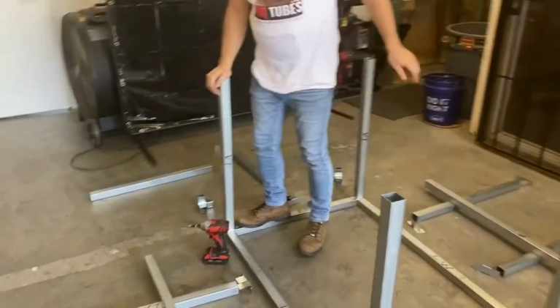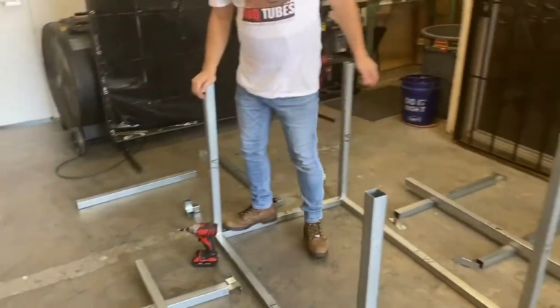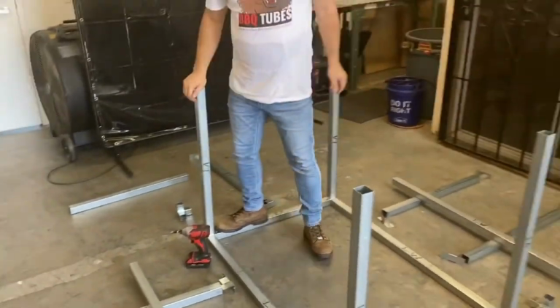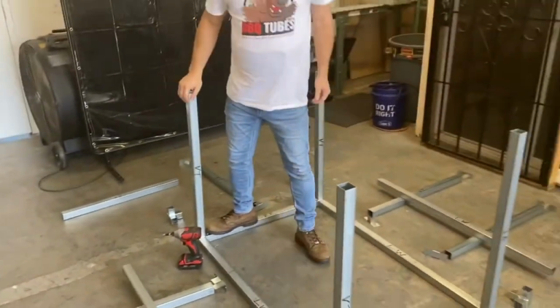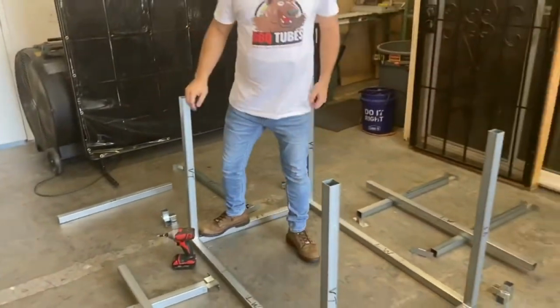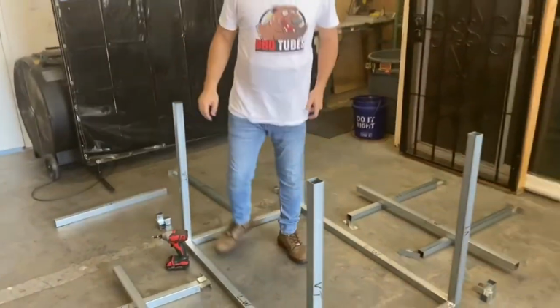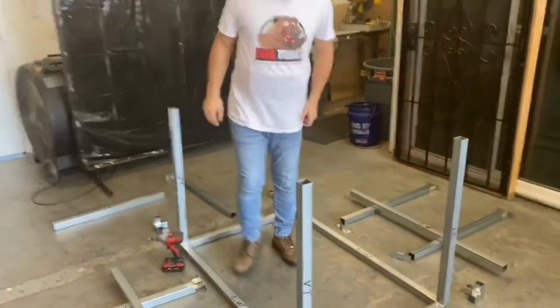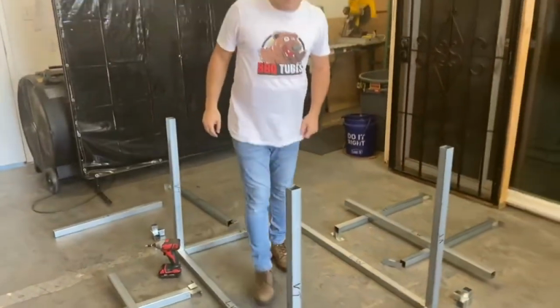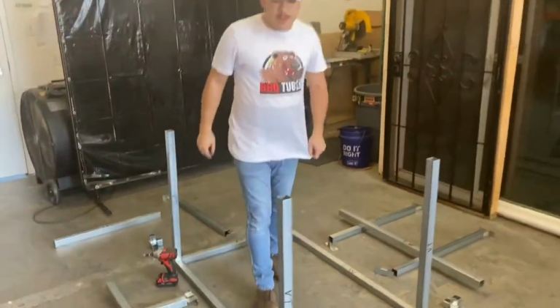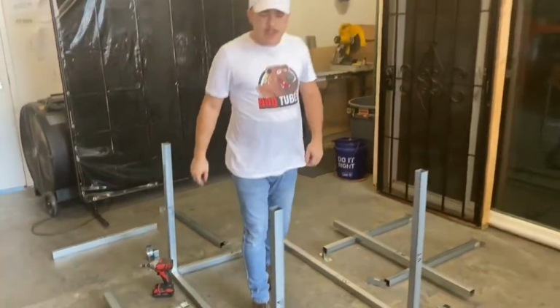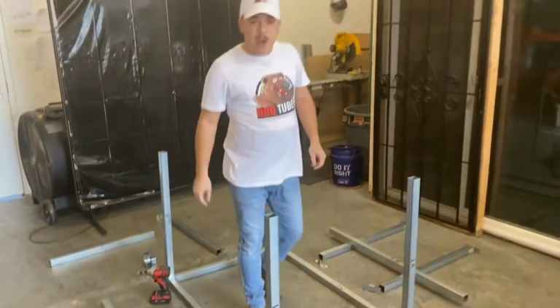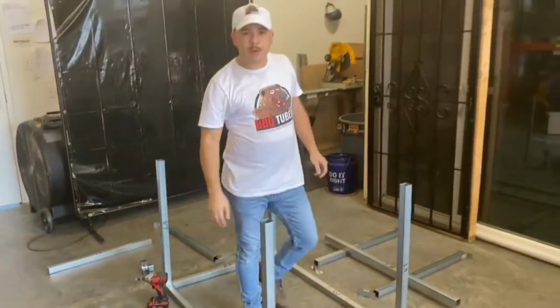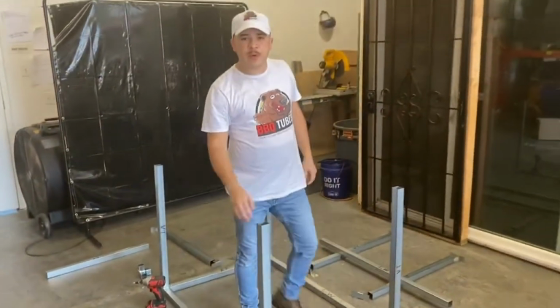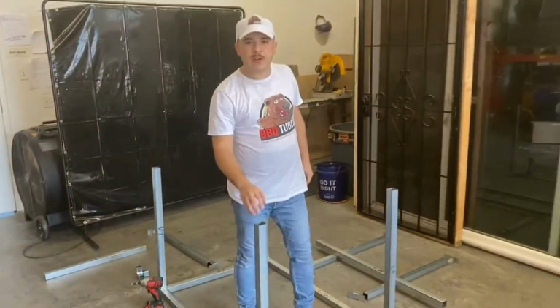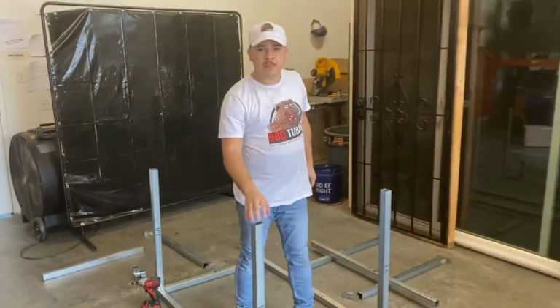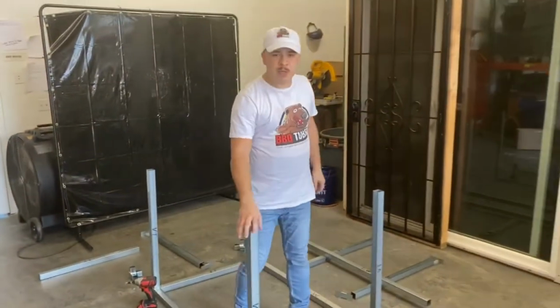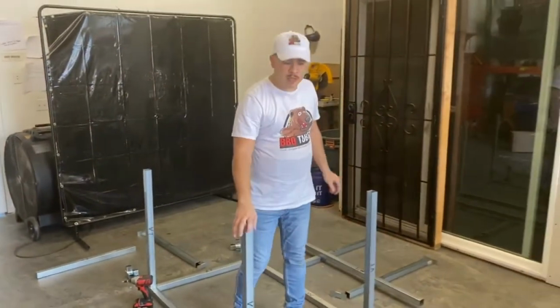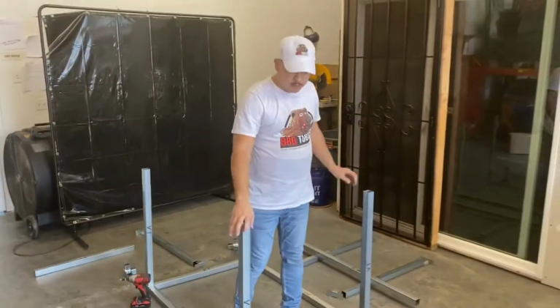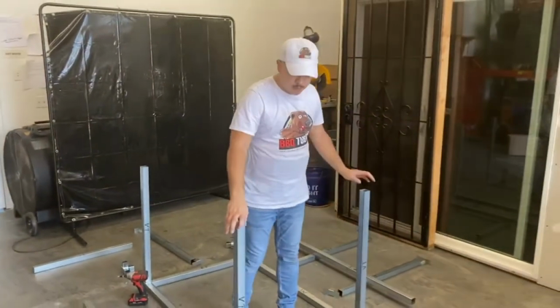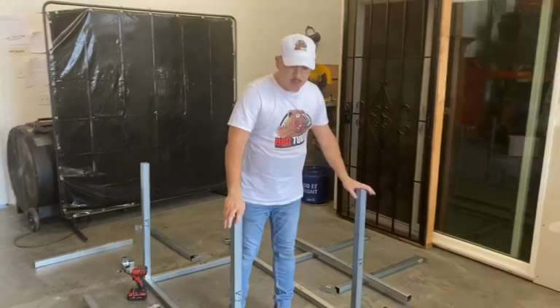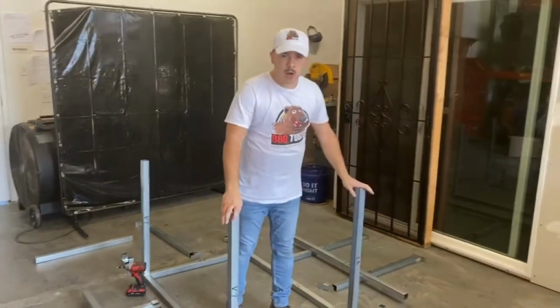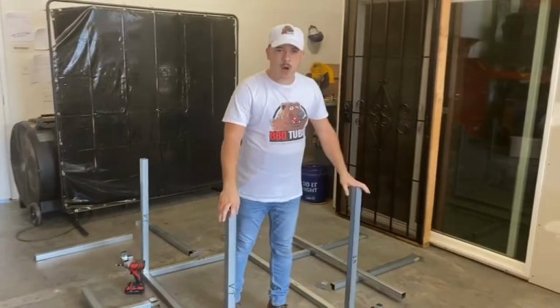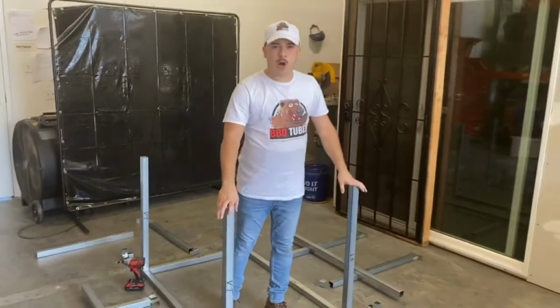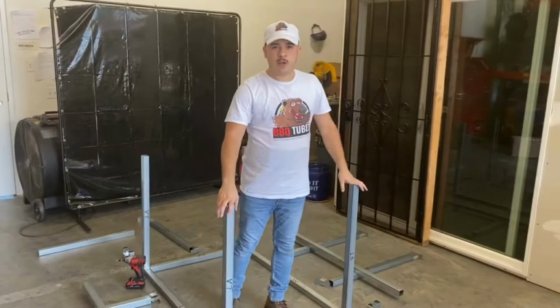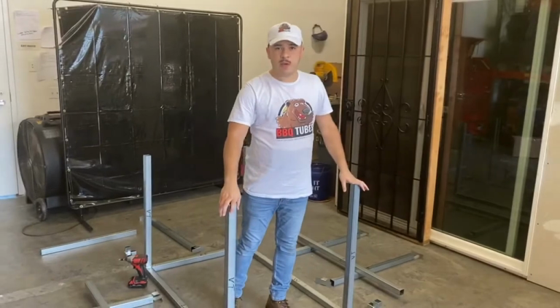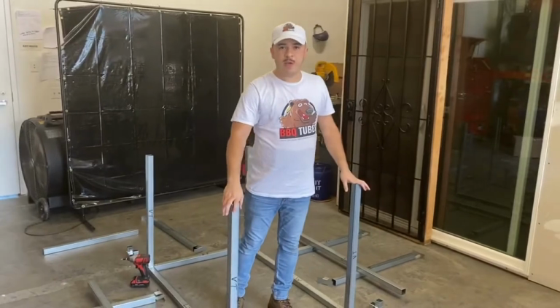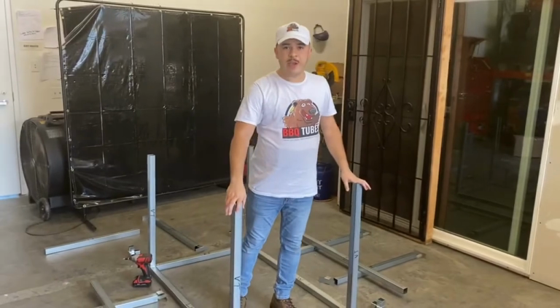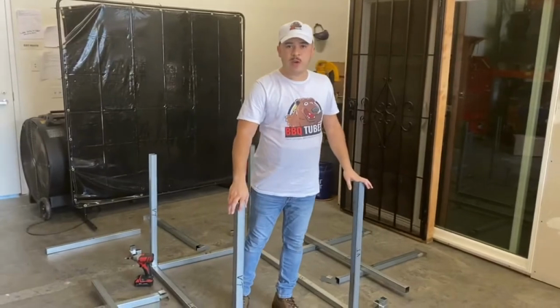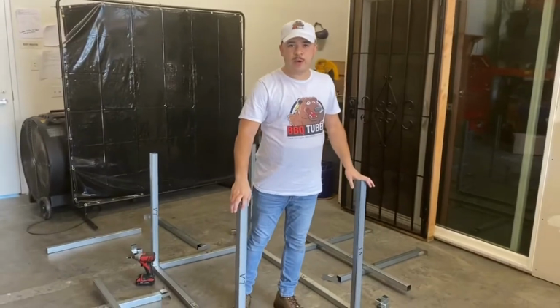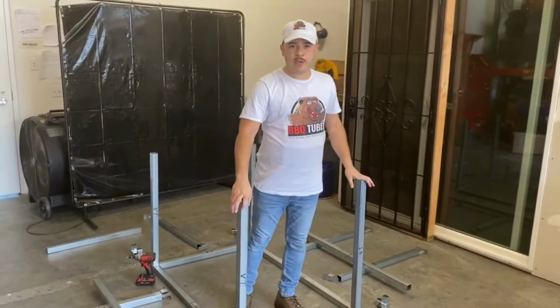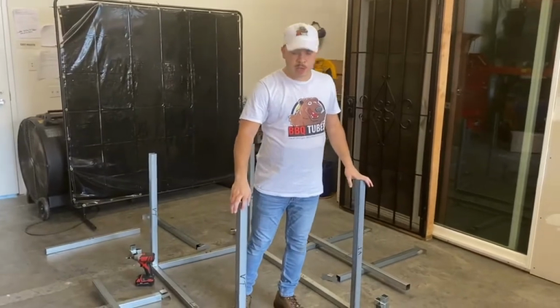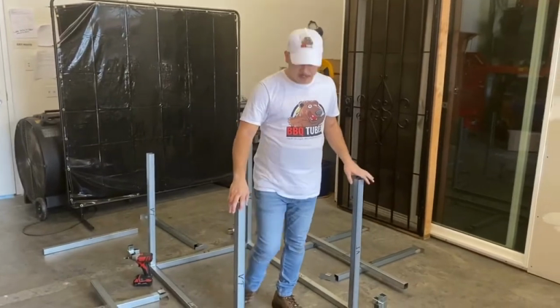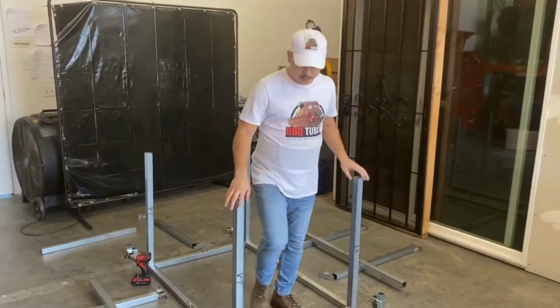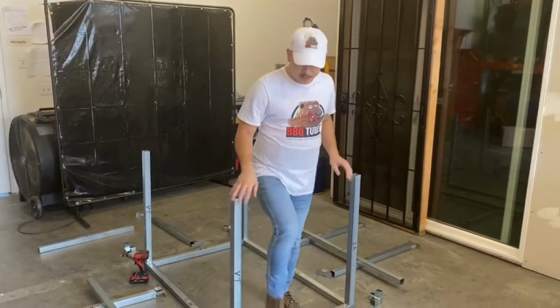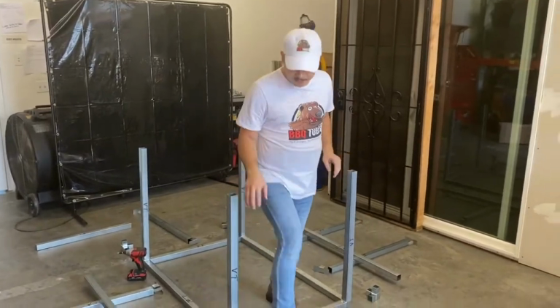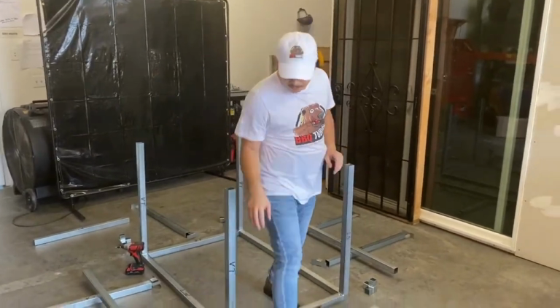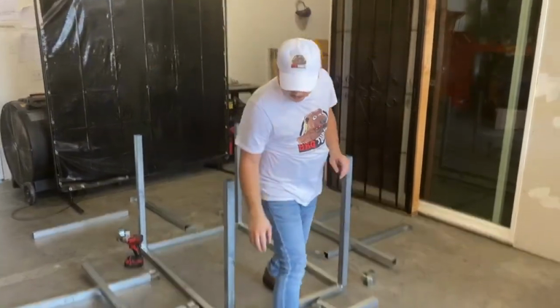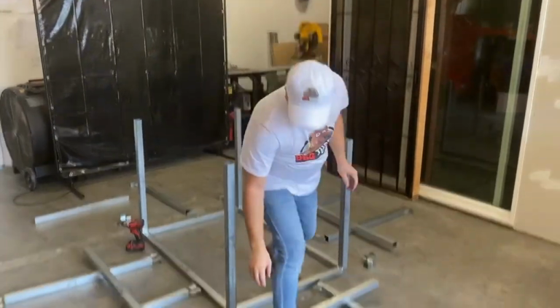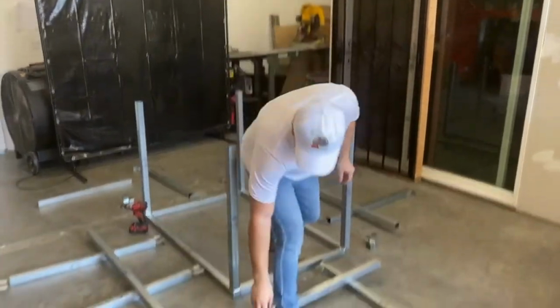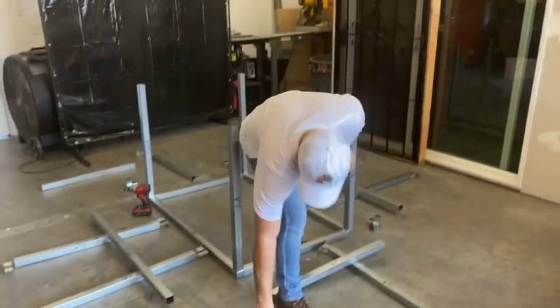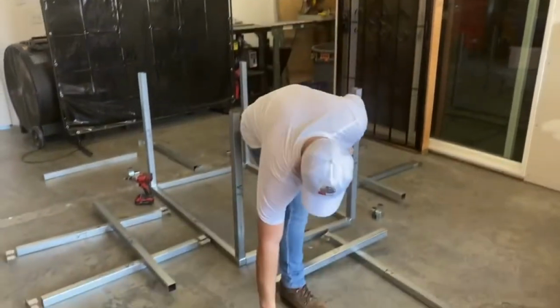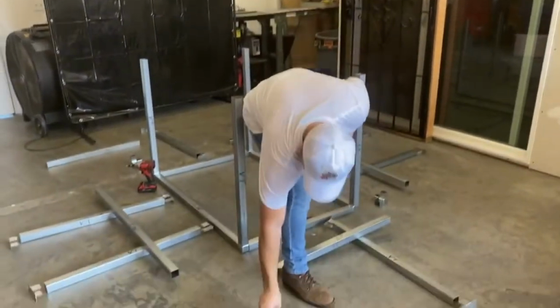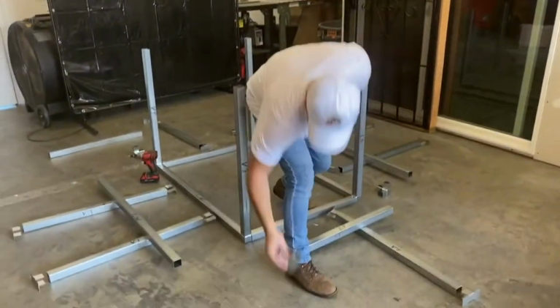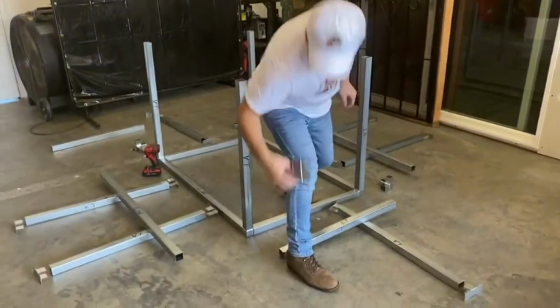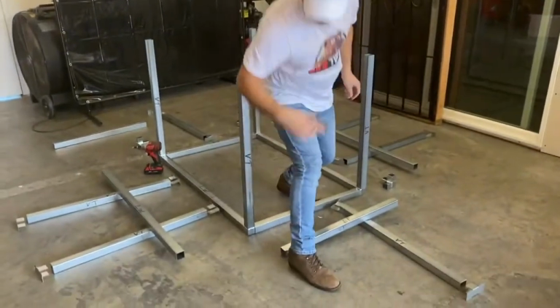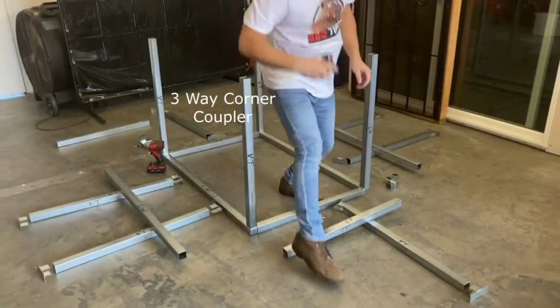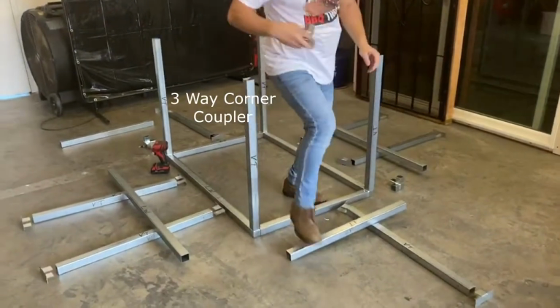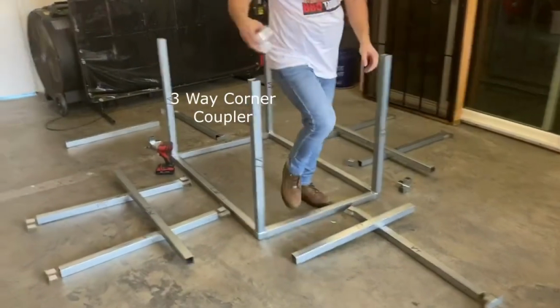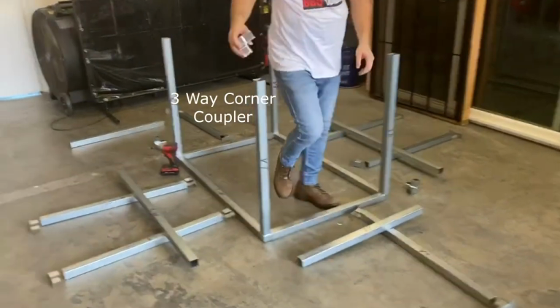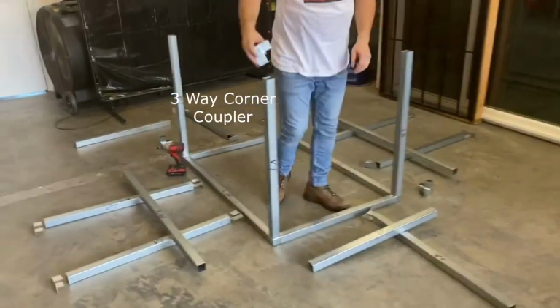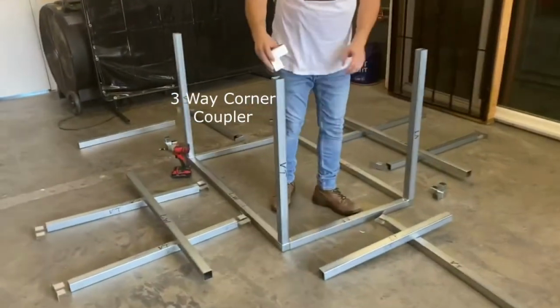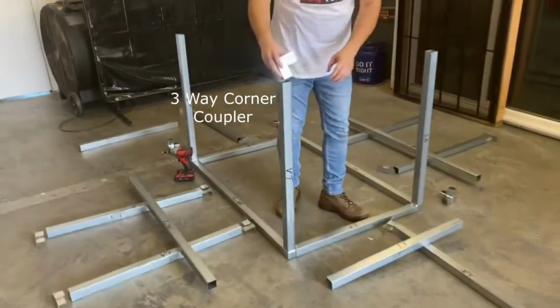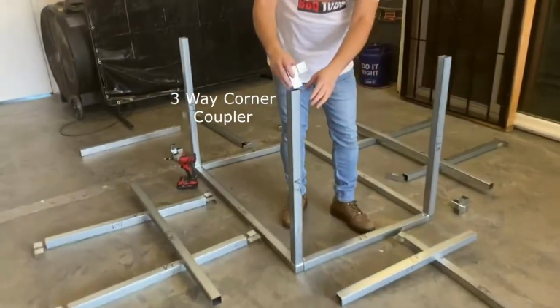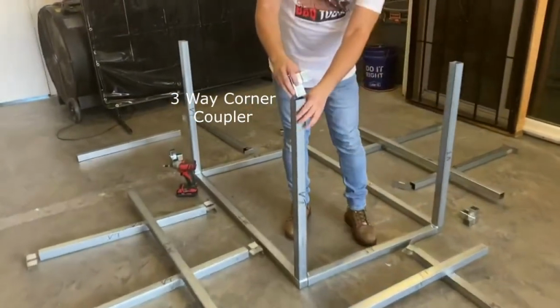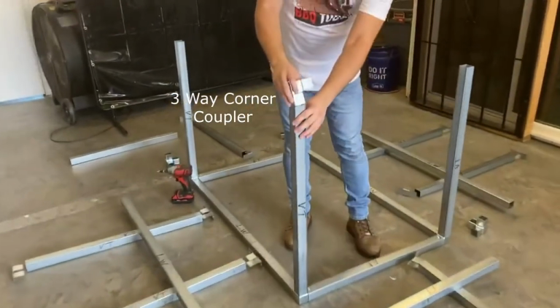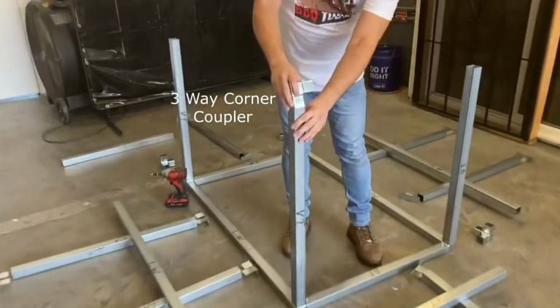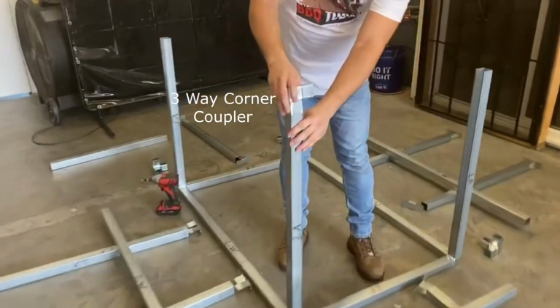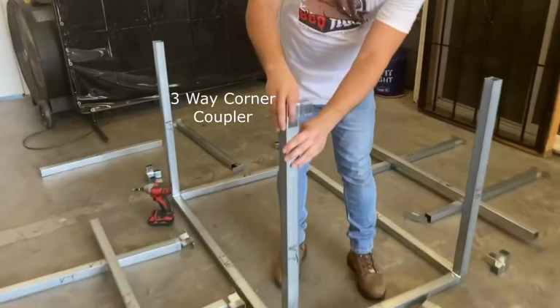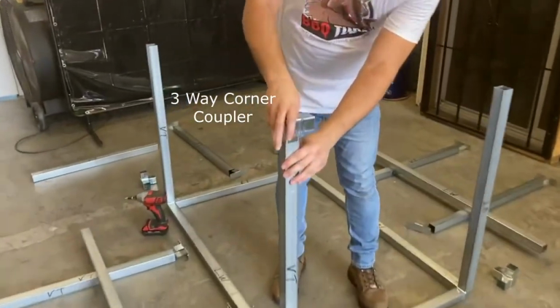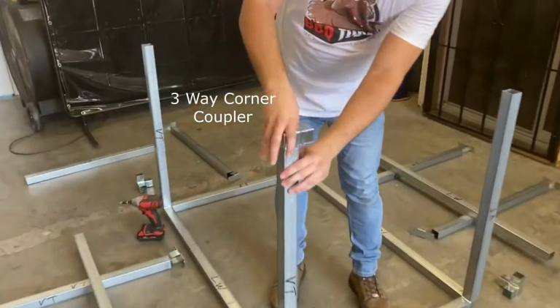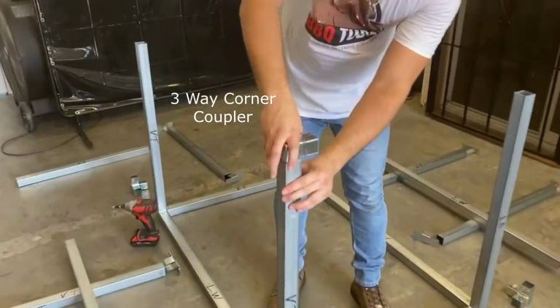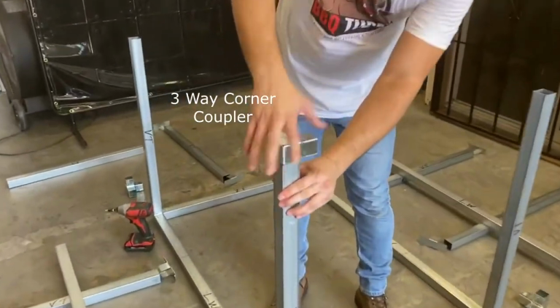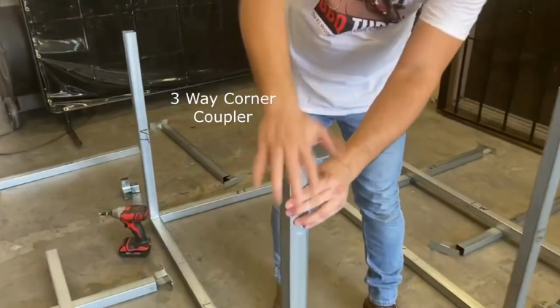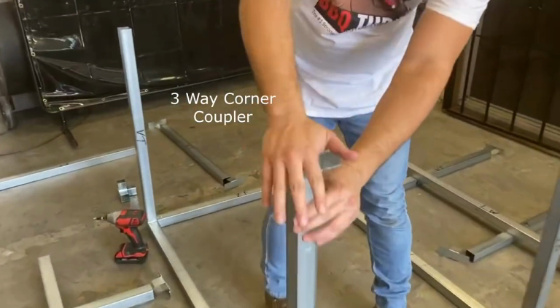Now we're going to put our three-way corner couplers in. You want to position them the right way.